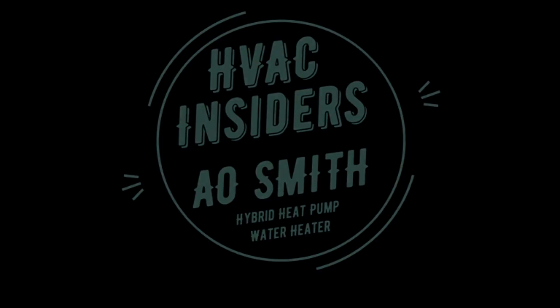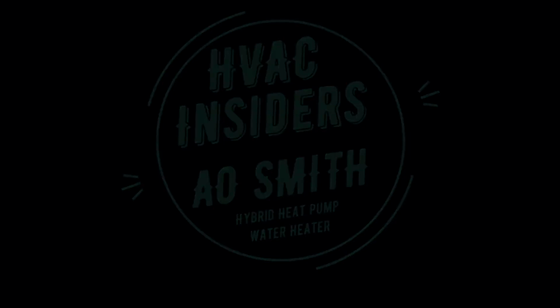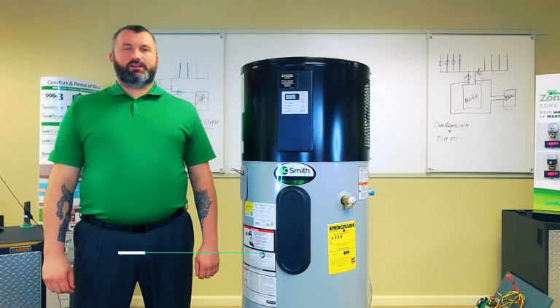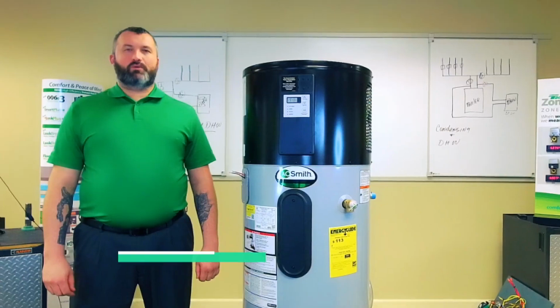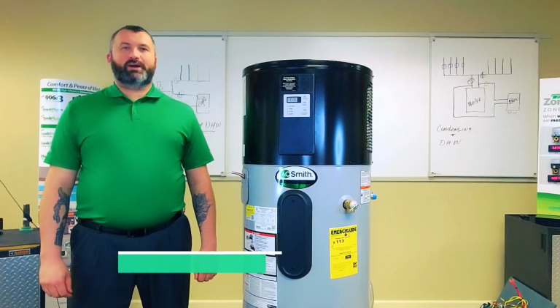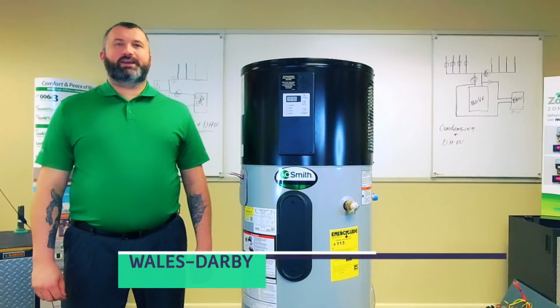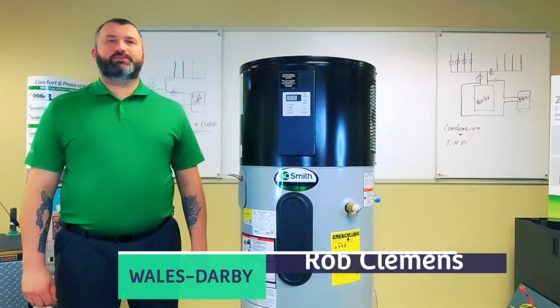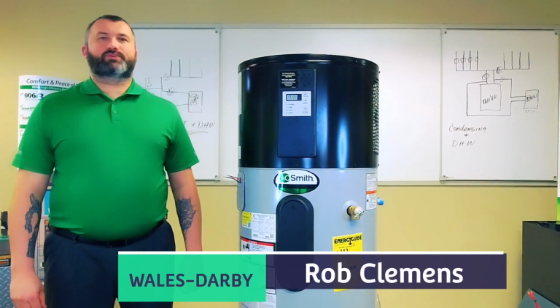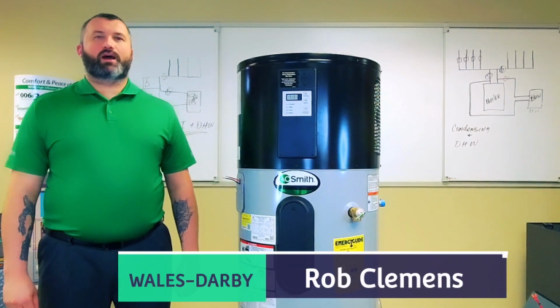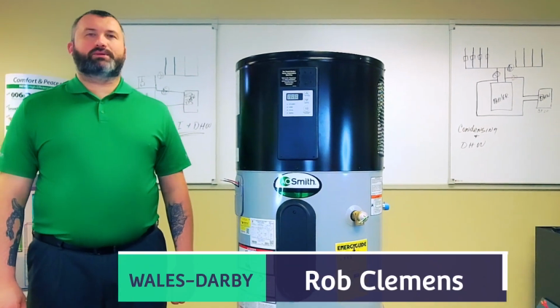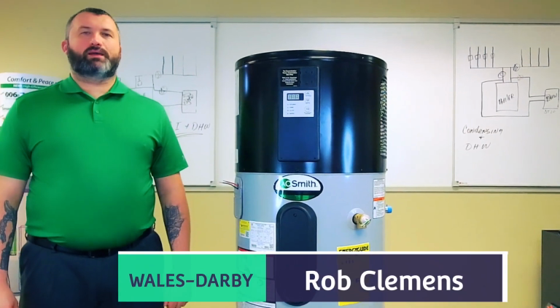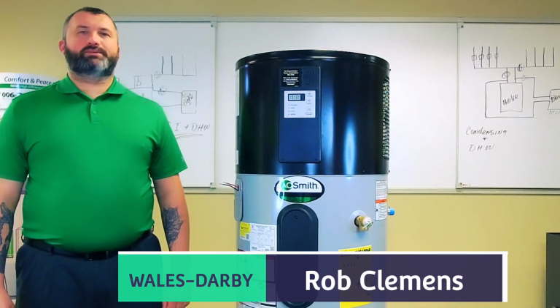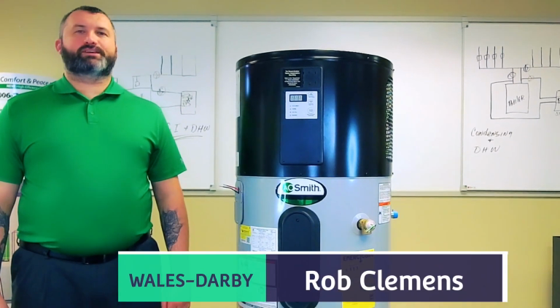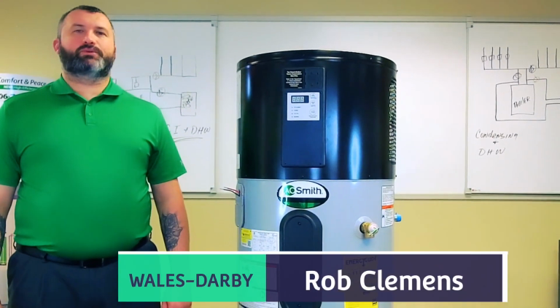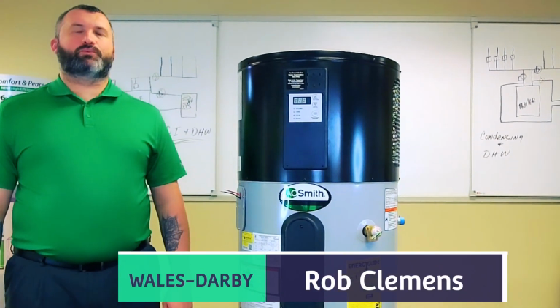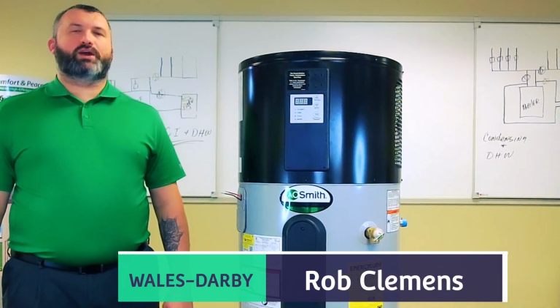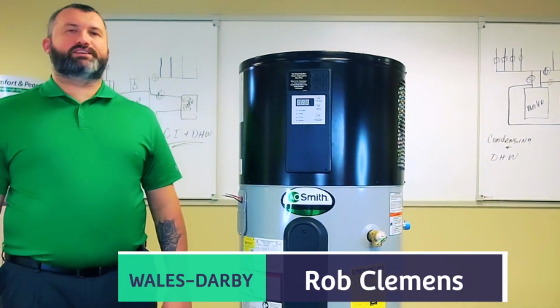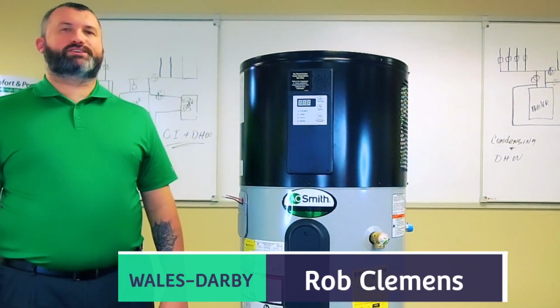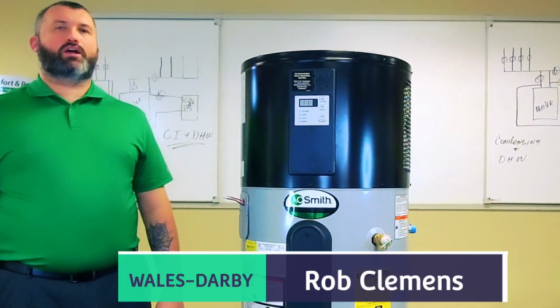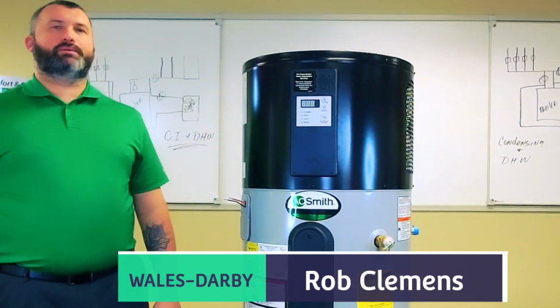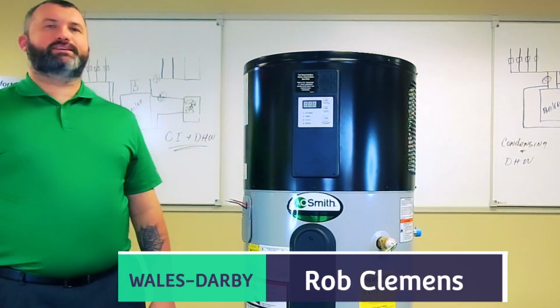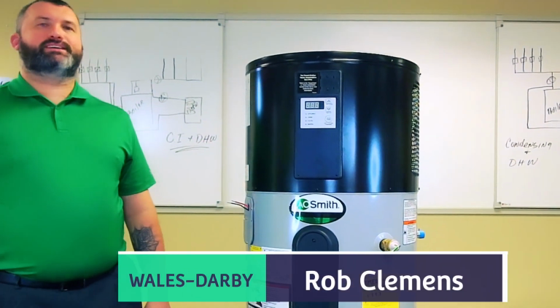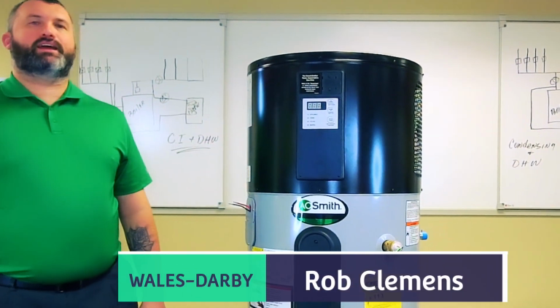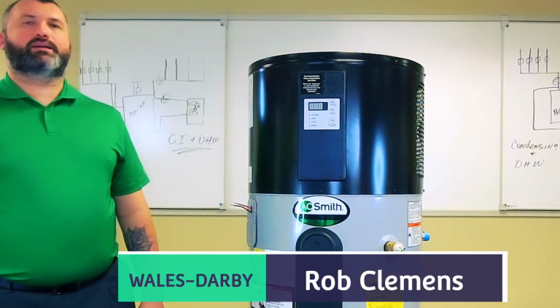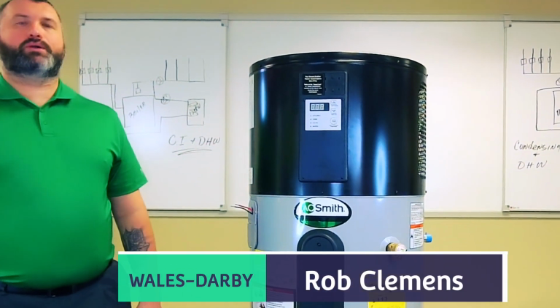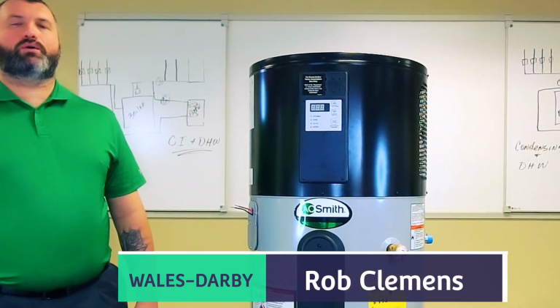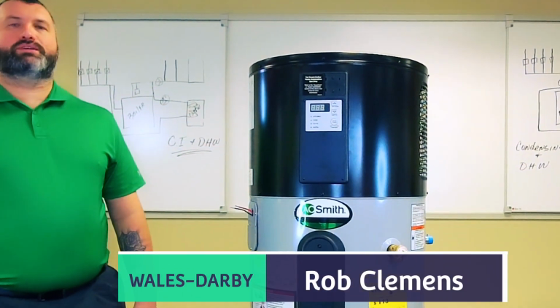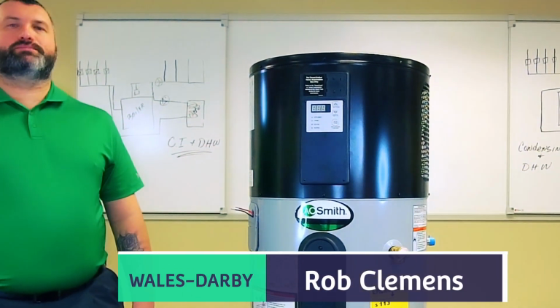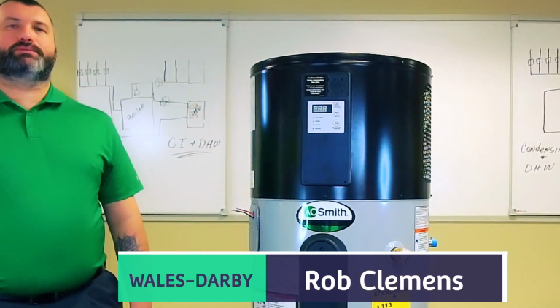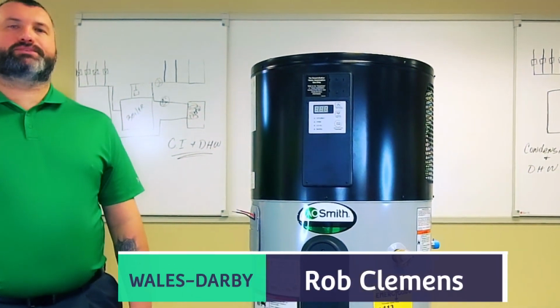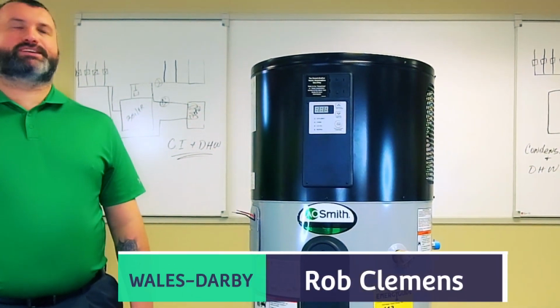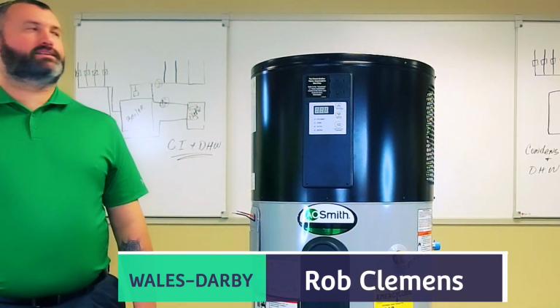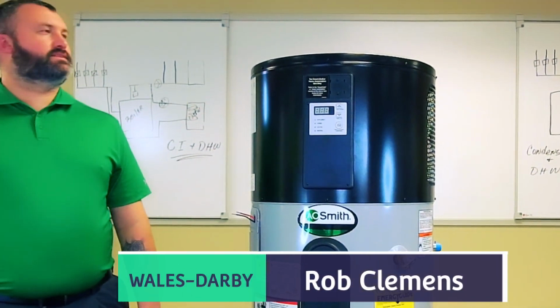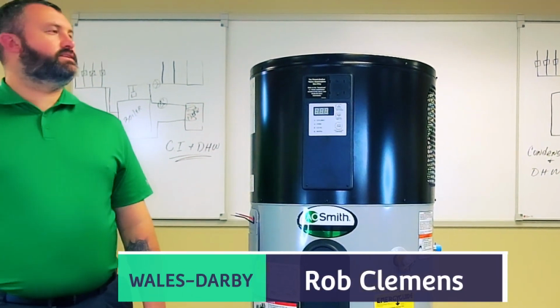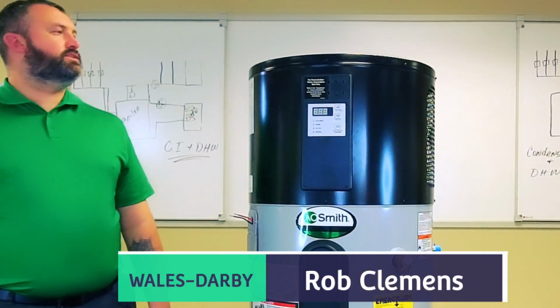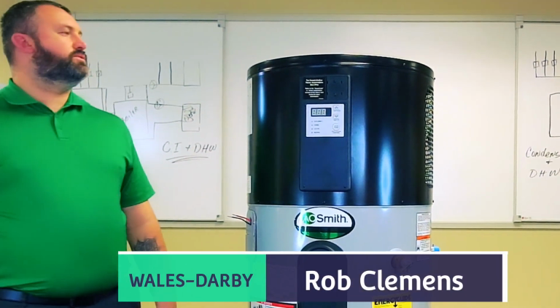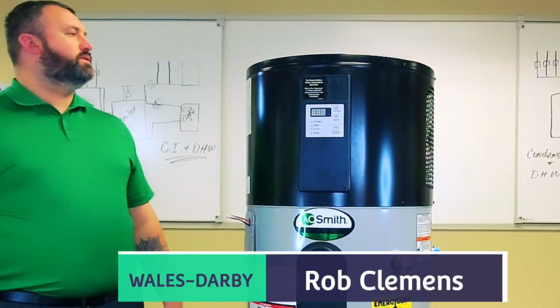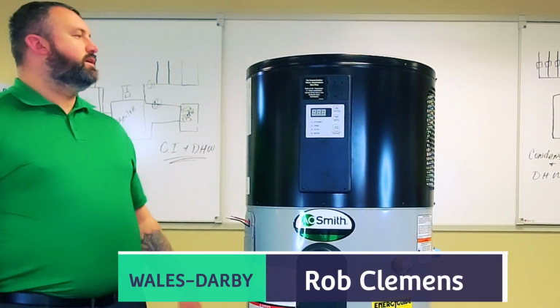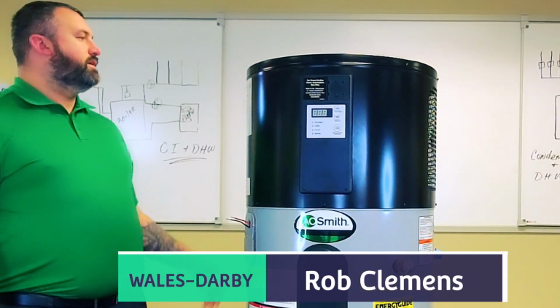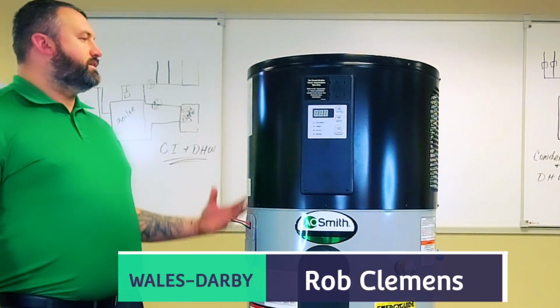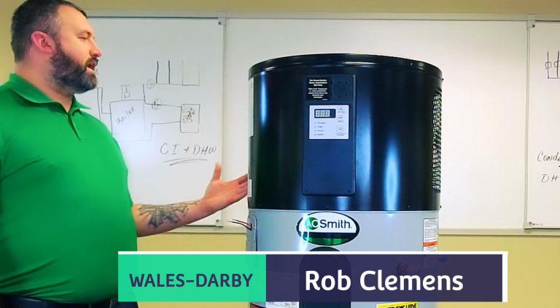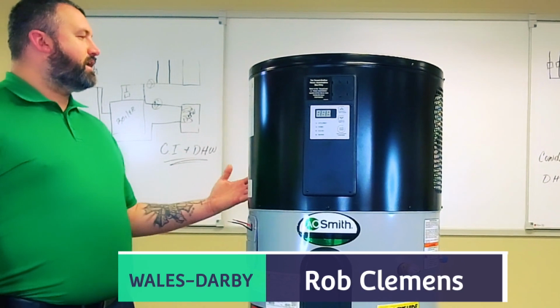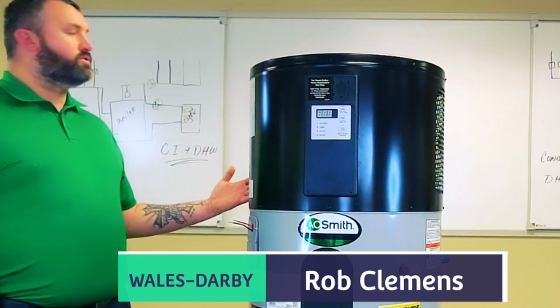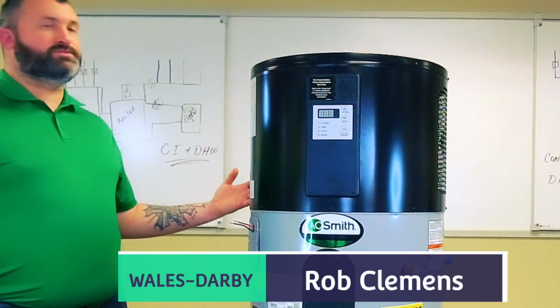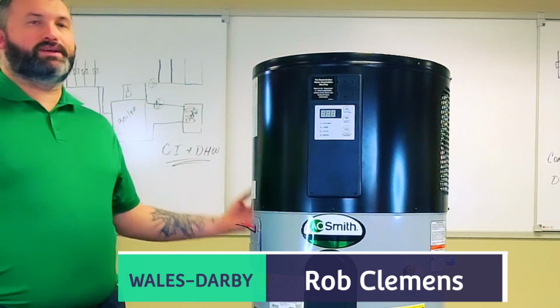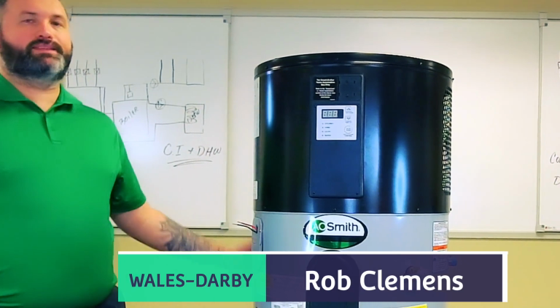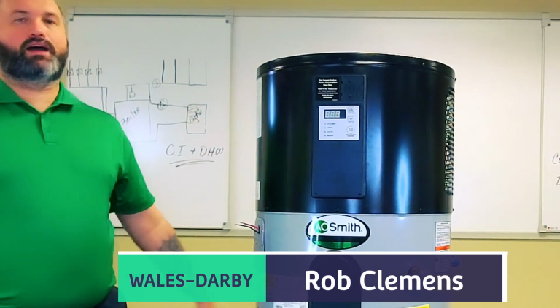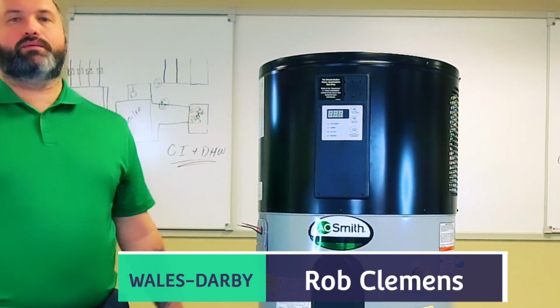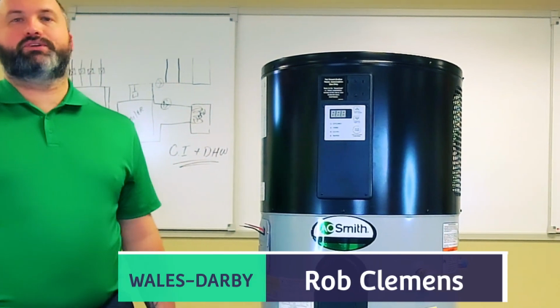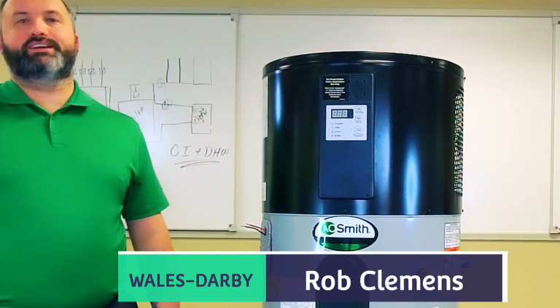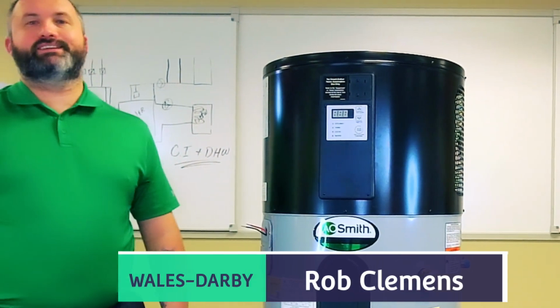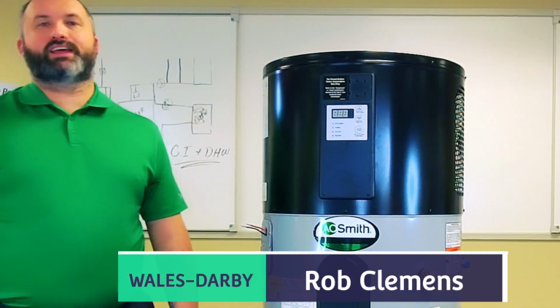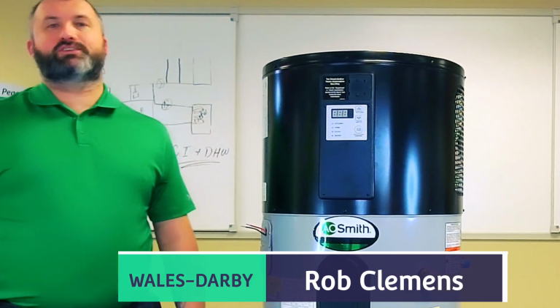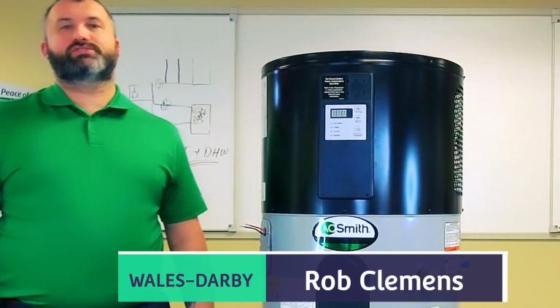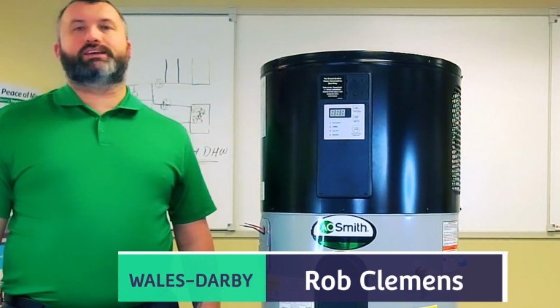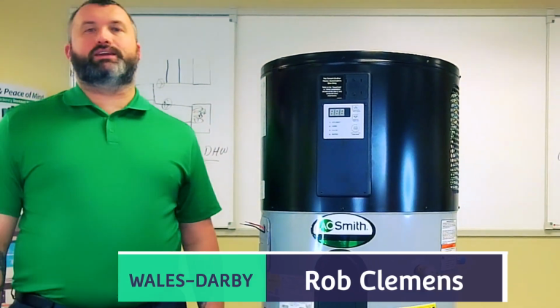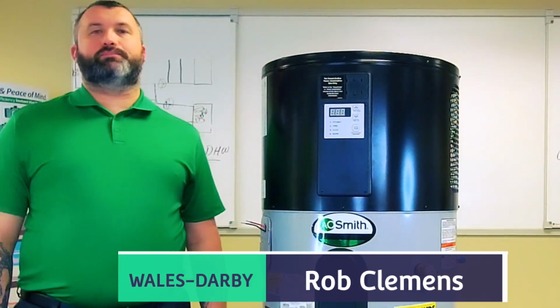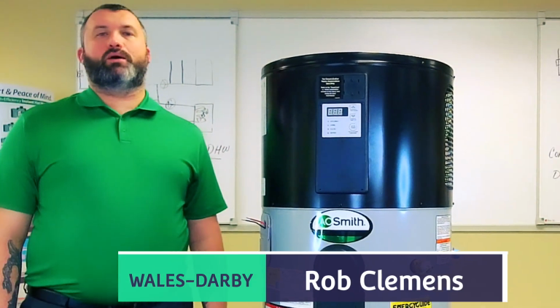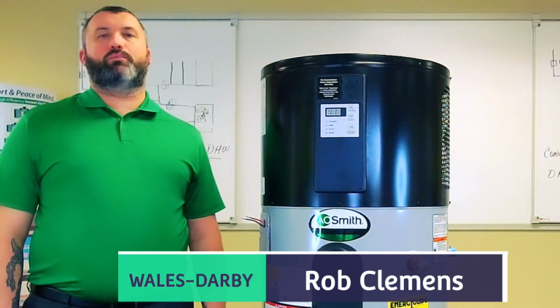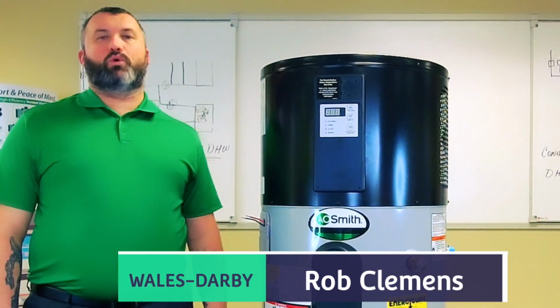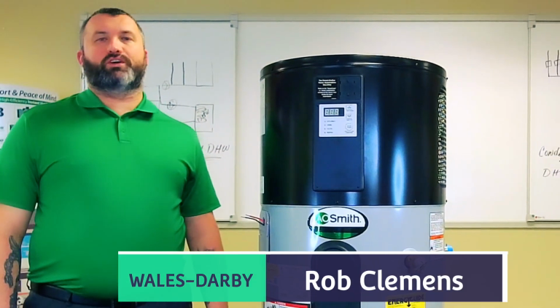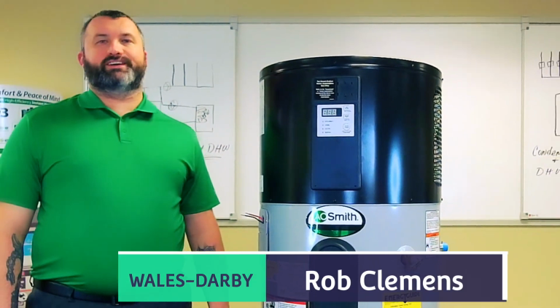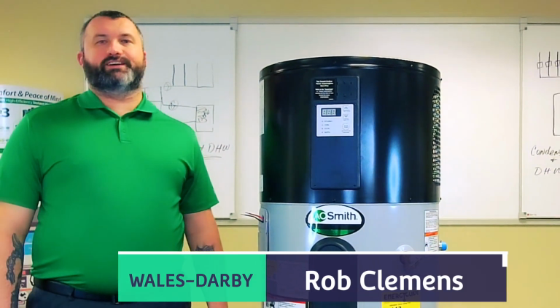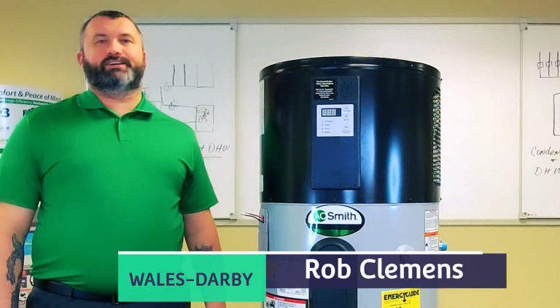Hello, my name is Rob Glemmons. I'm with Wales Darby and today I'm going to be presenting to you the A.O. Smith Hybrid Electric Heat Pump Water Heater.